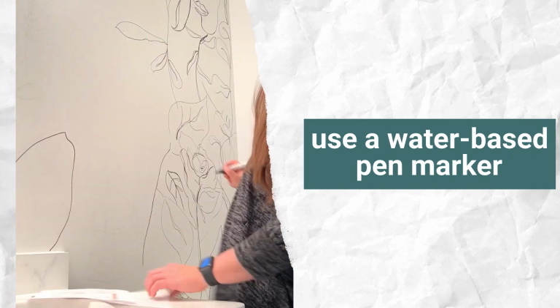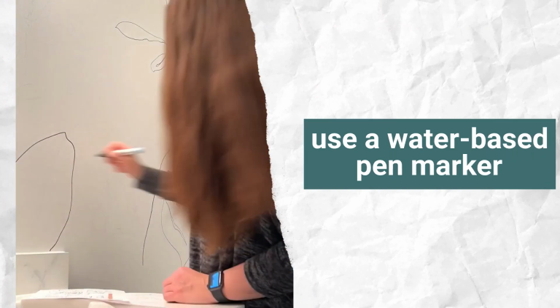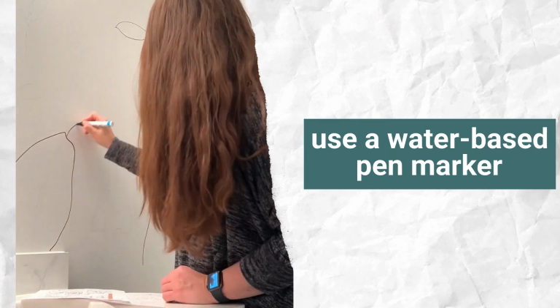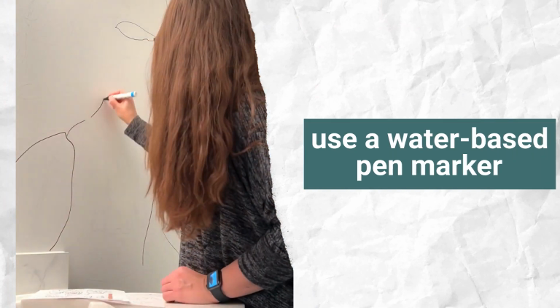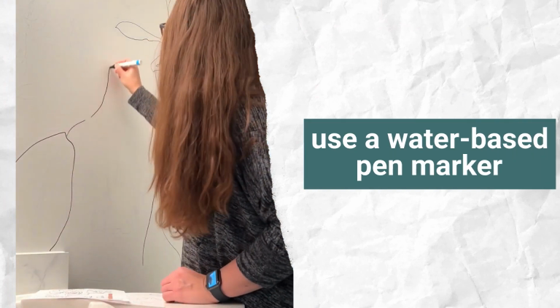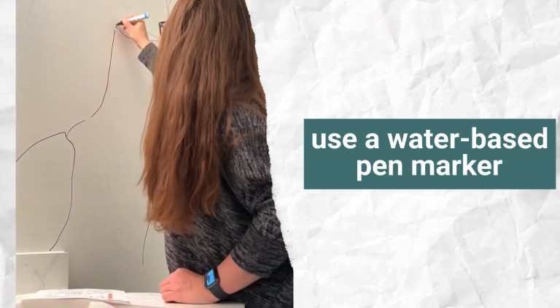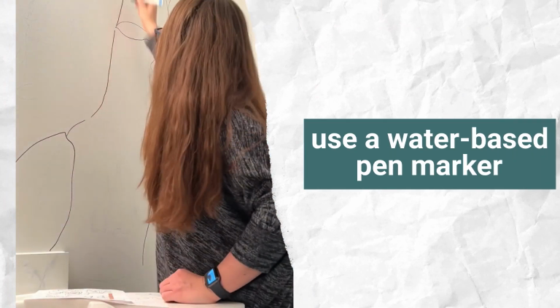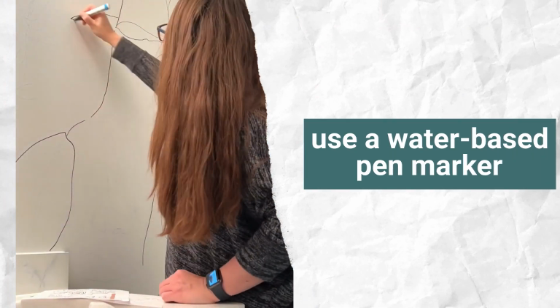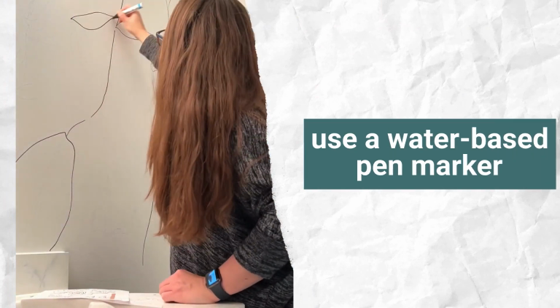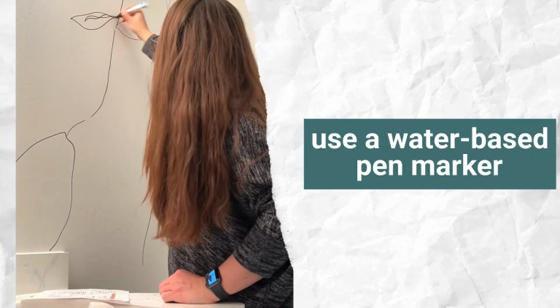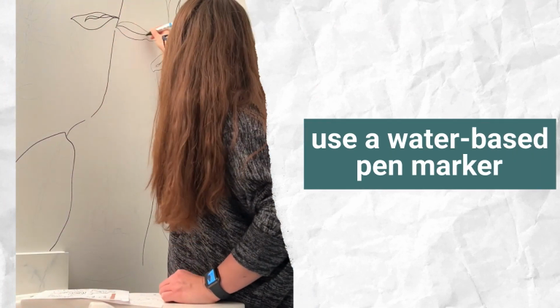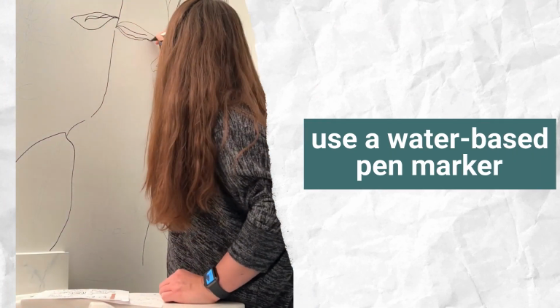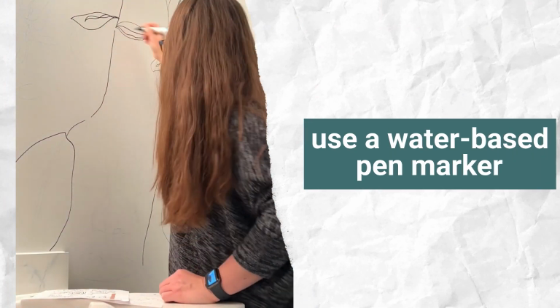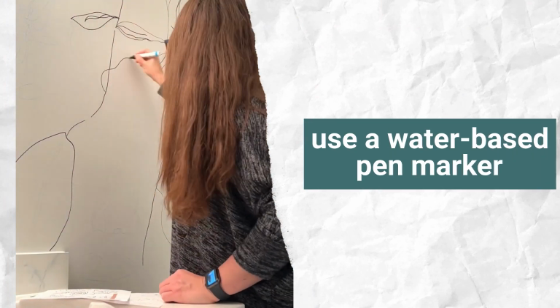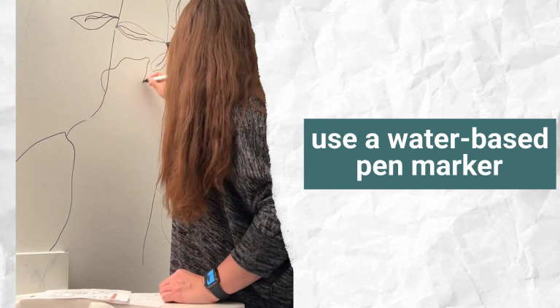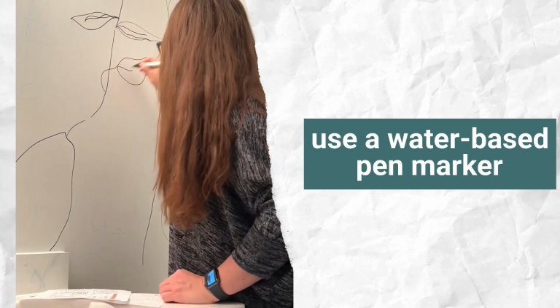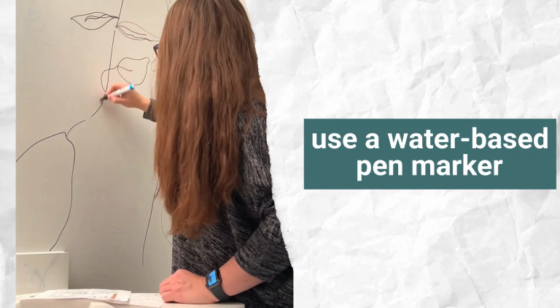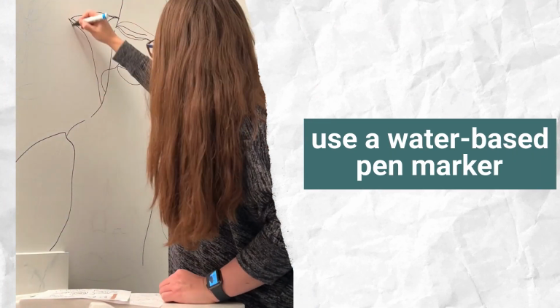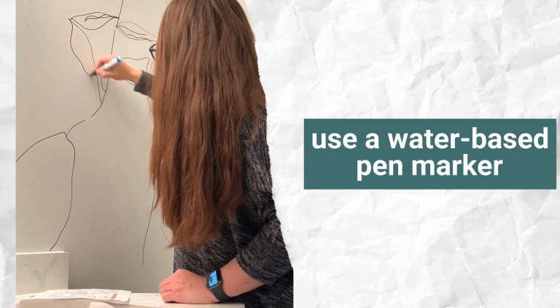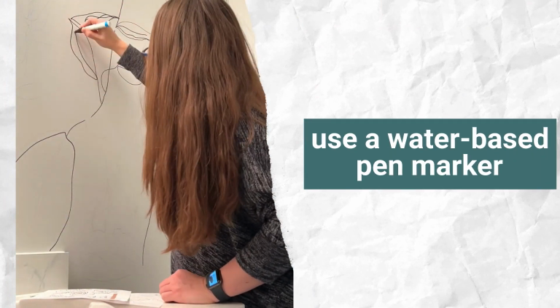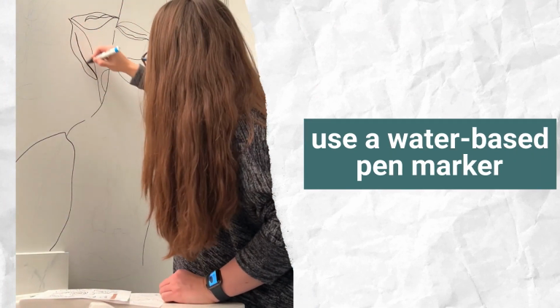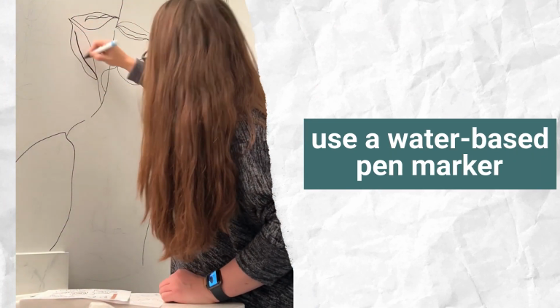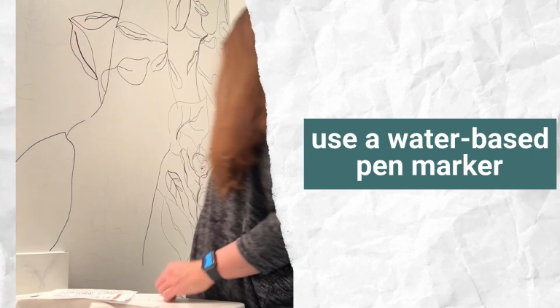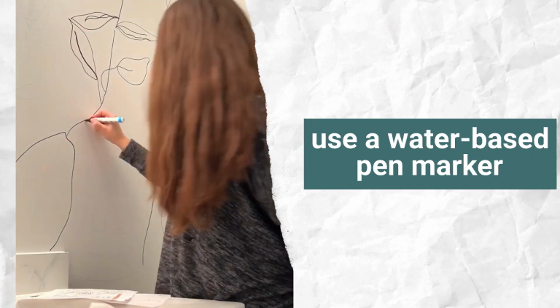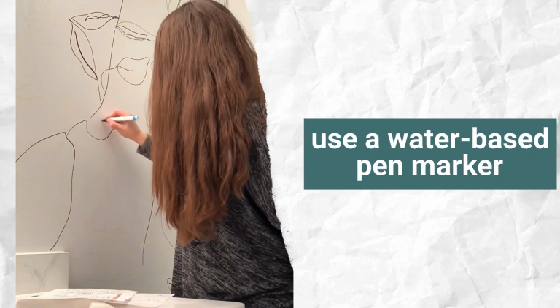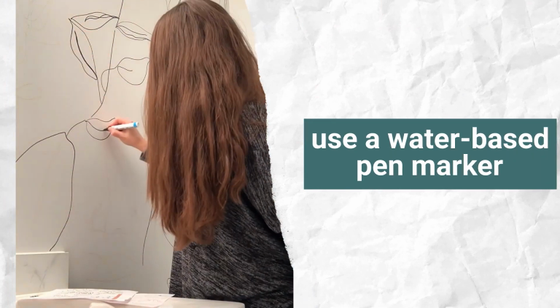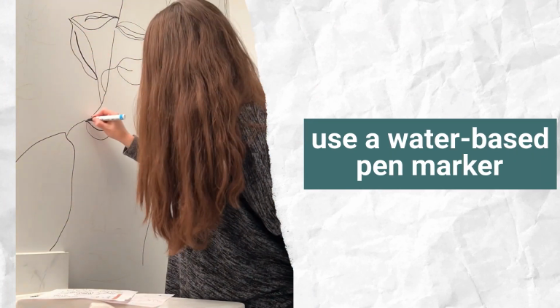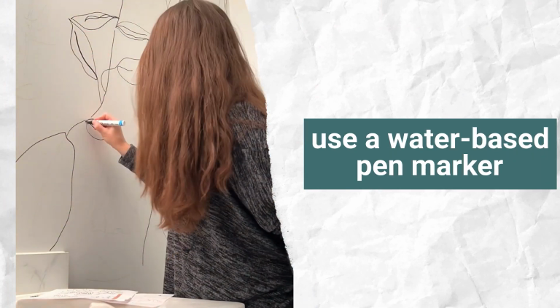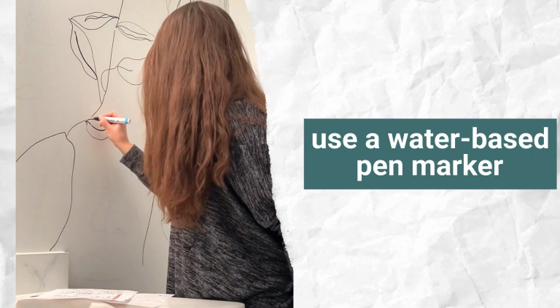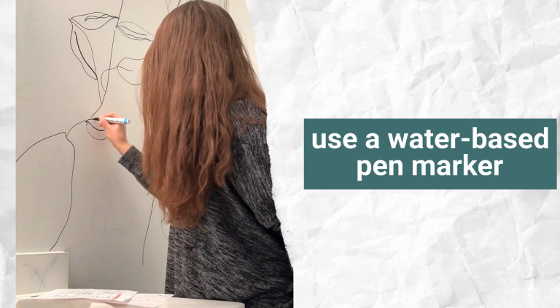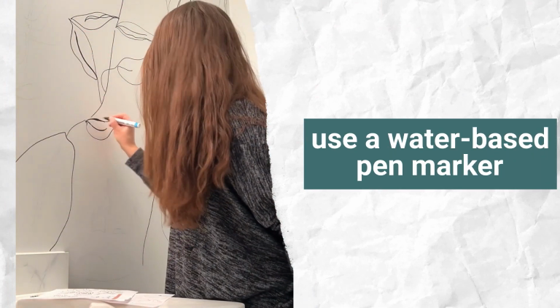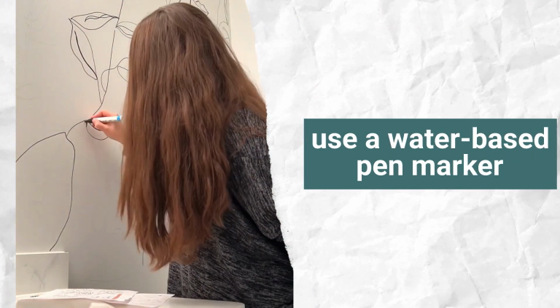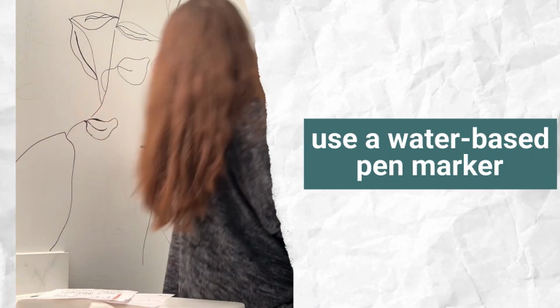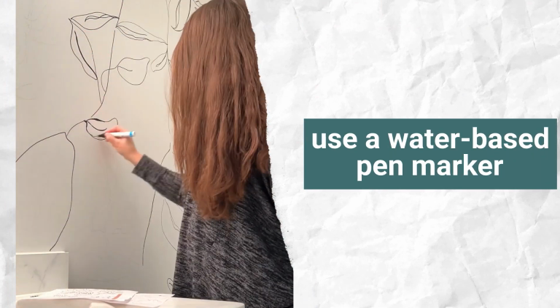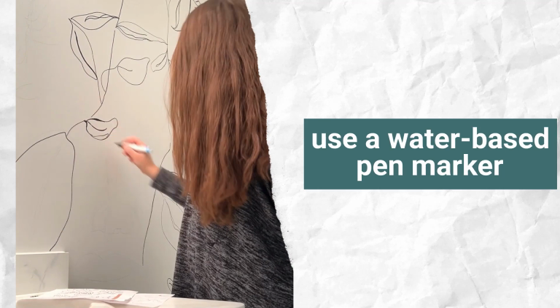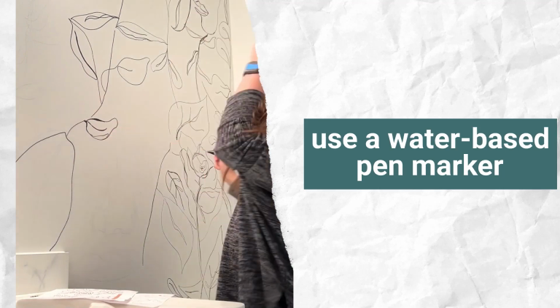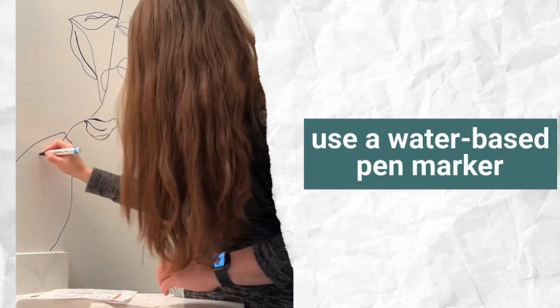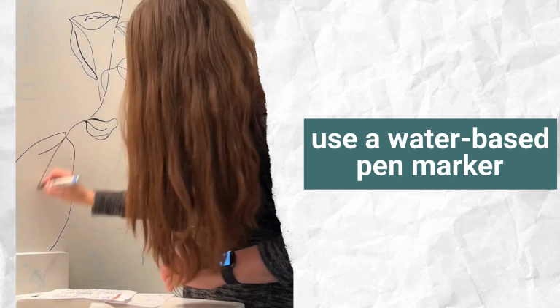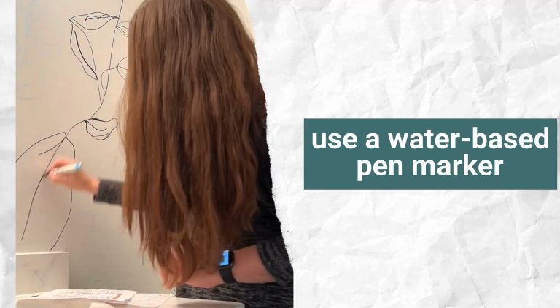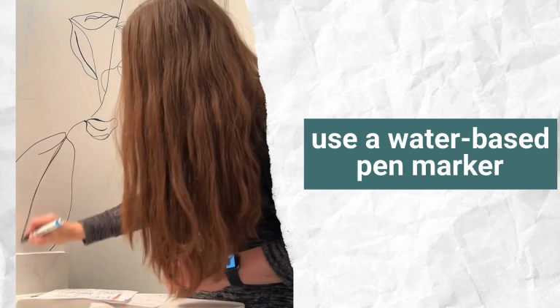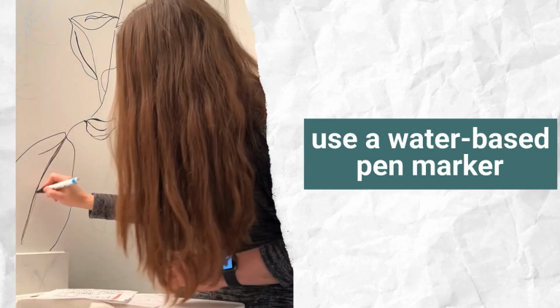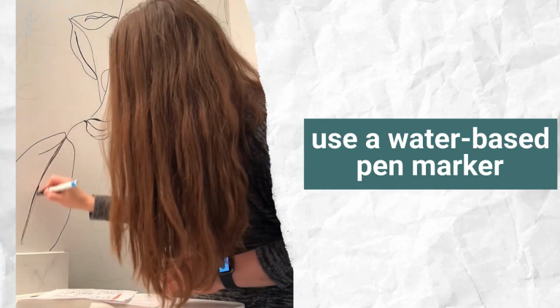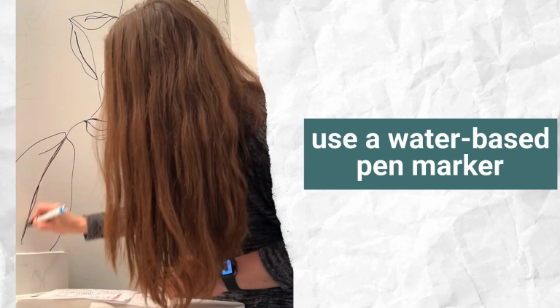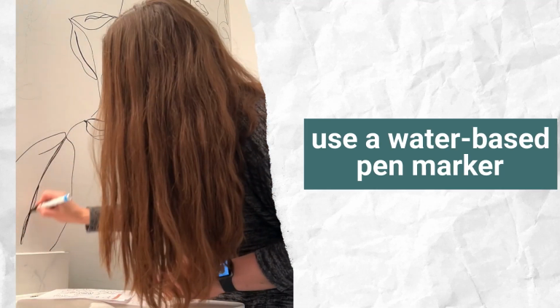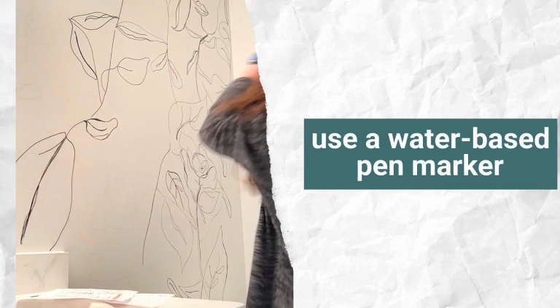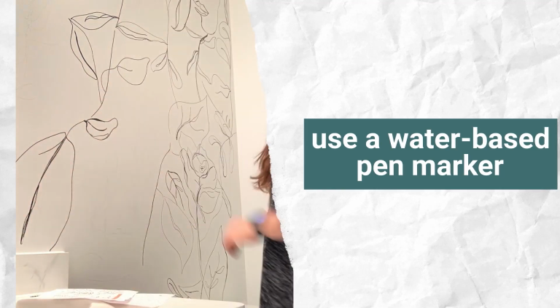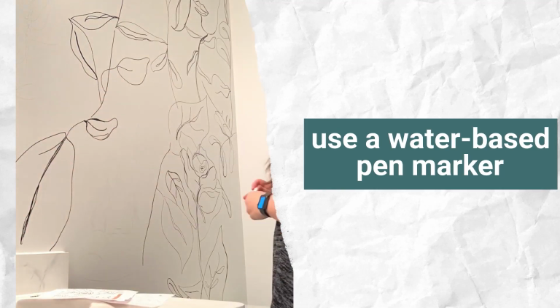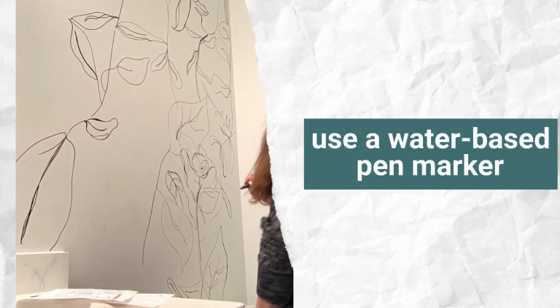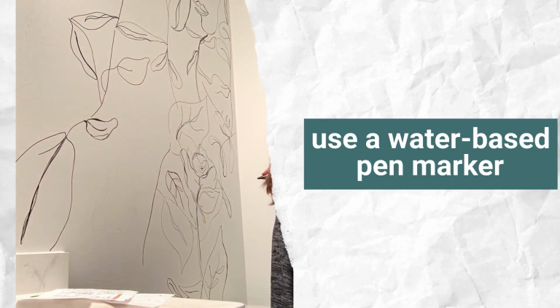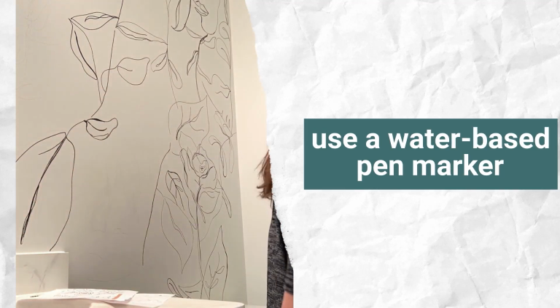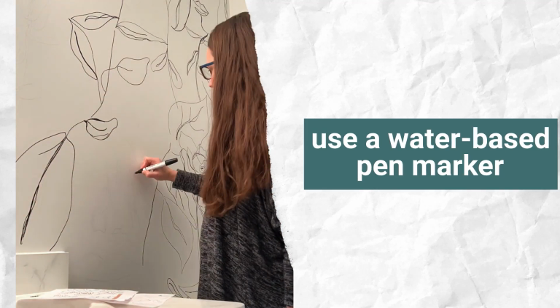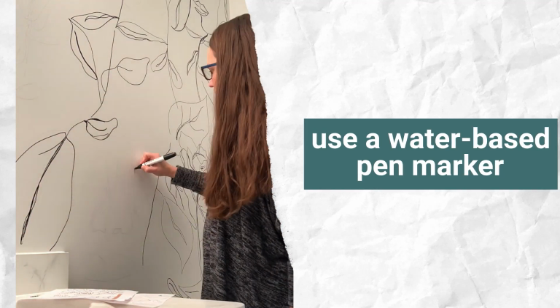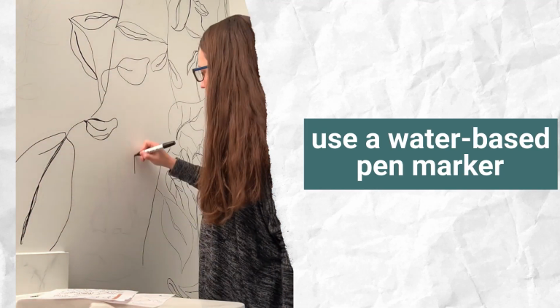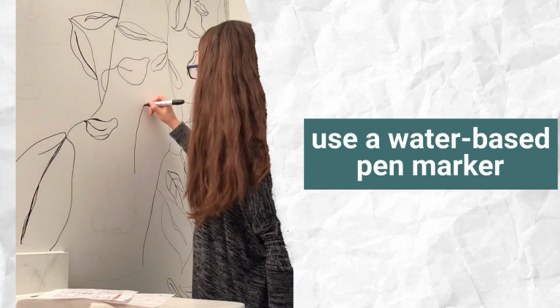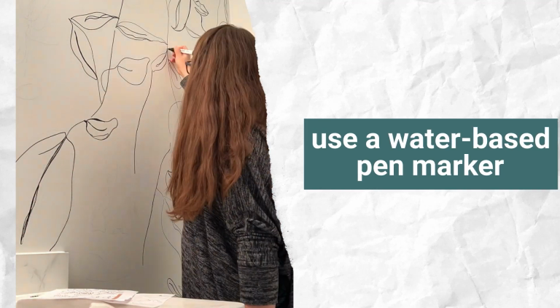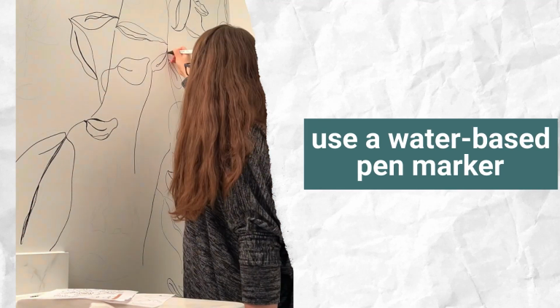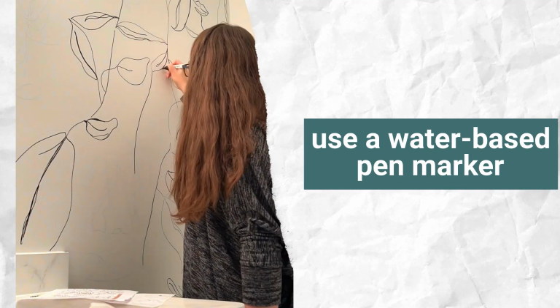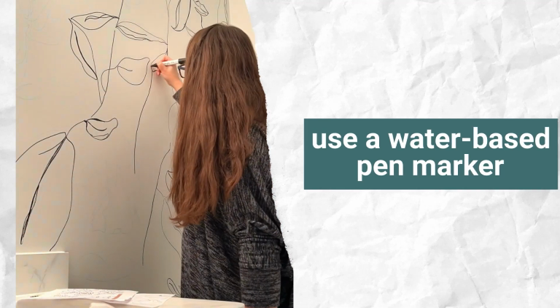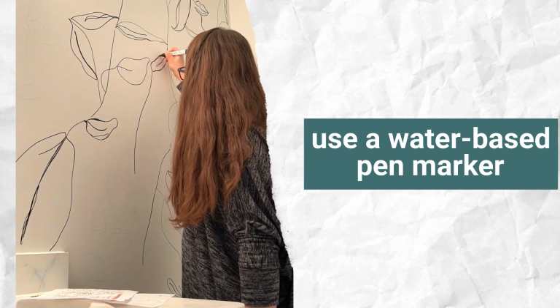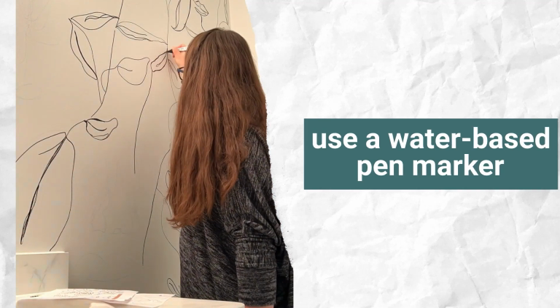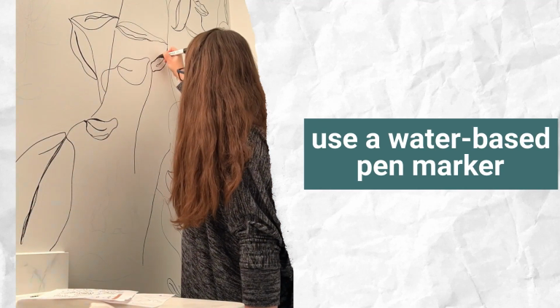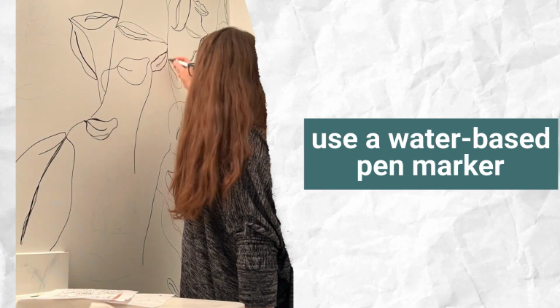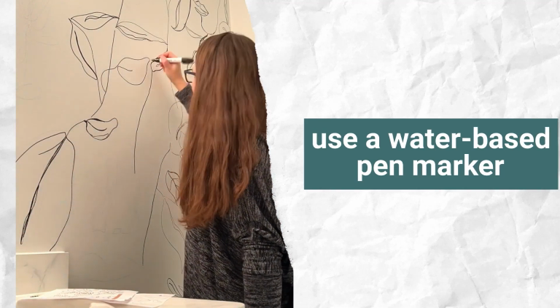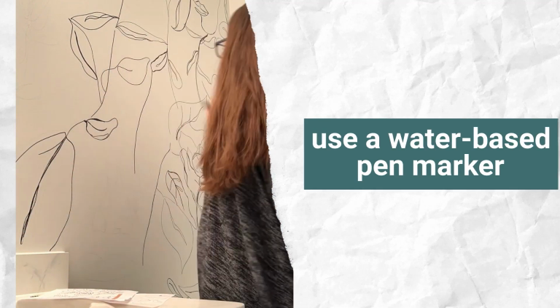Here I am getting ready to just draw on the wall. I did sketch out with pencil first — you can do it either way you want.